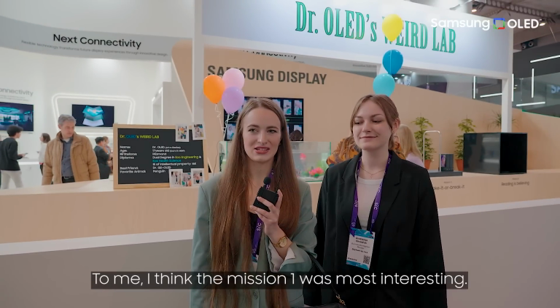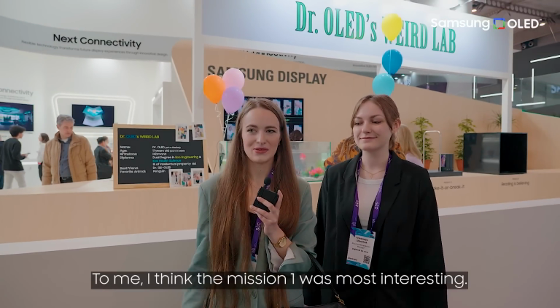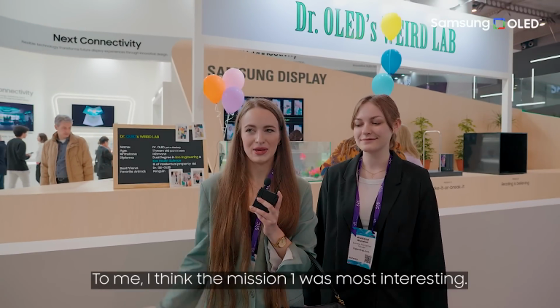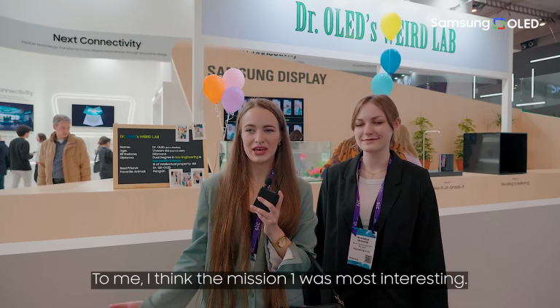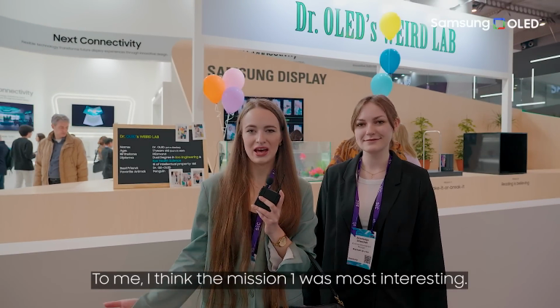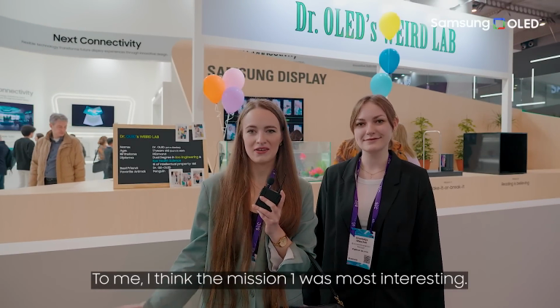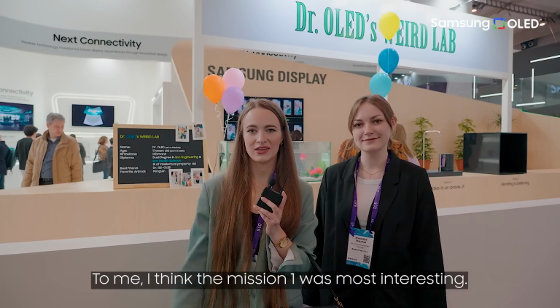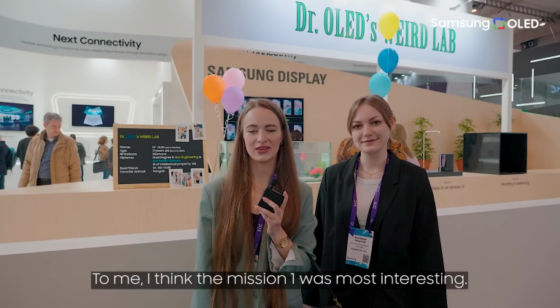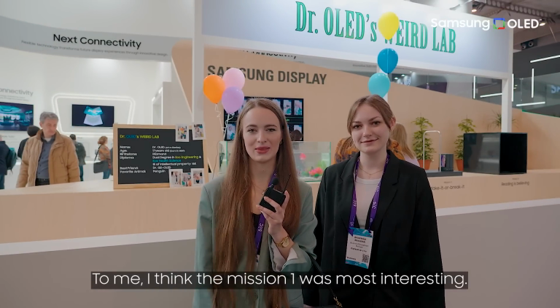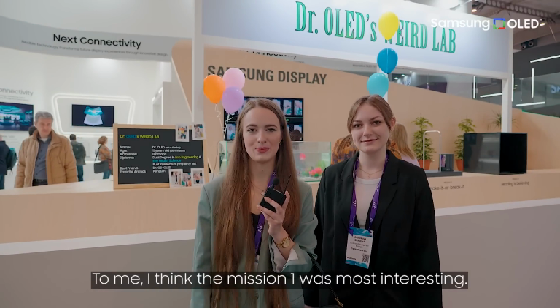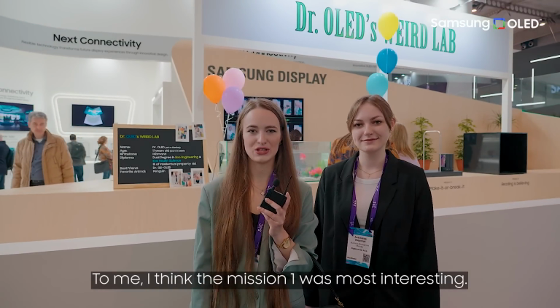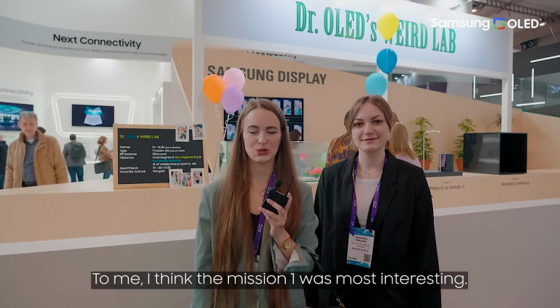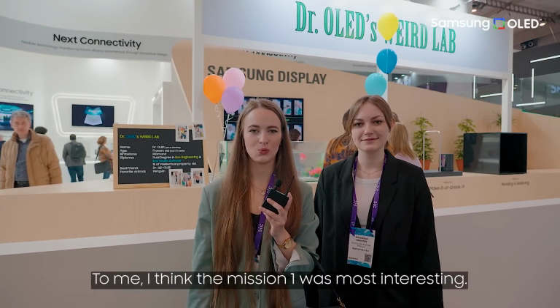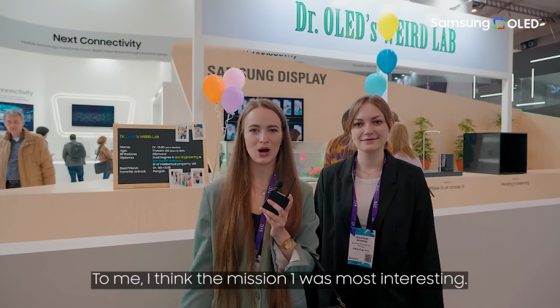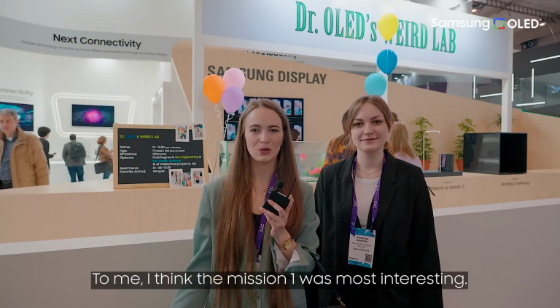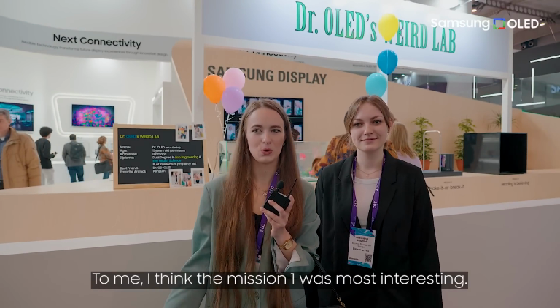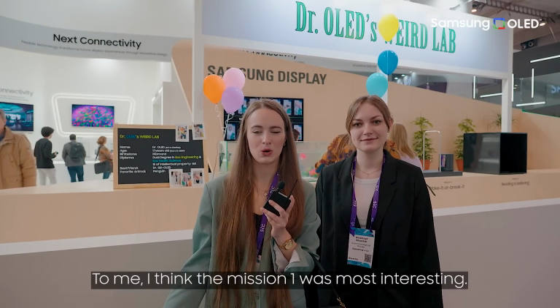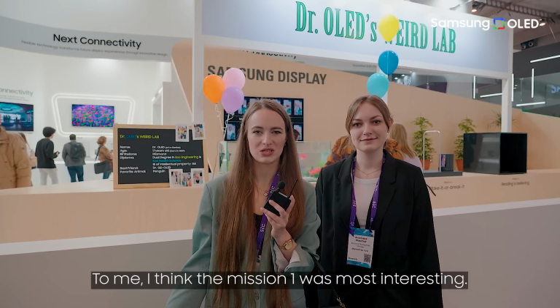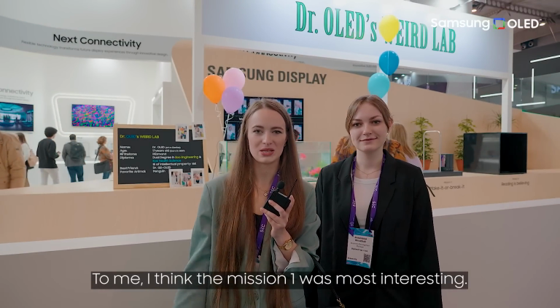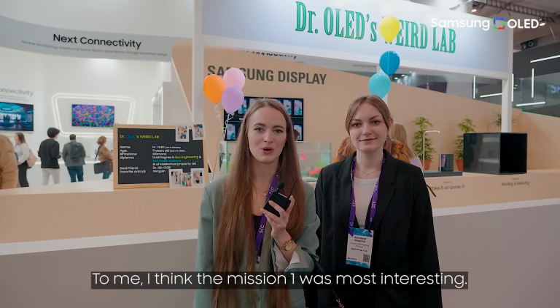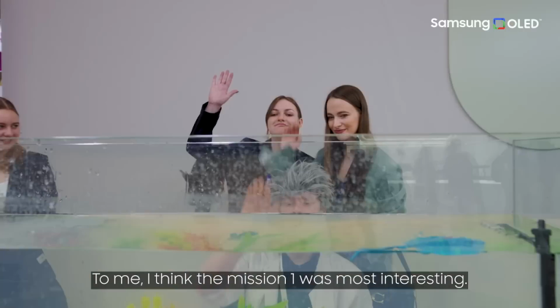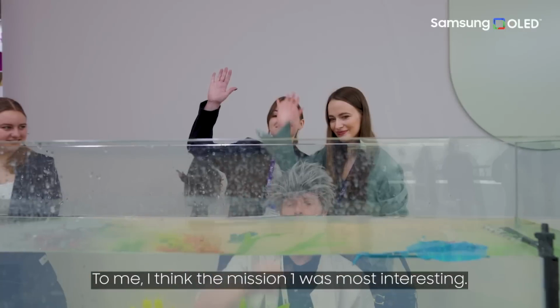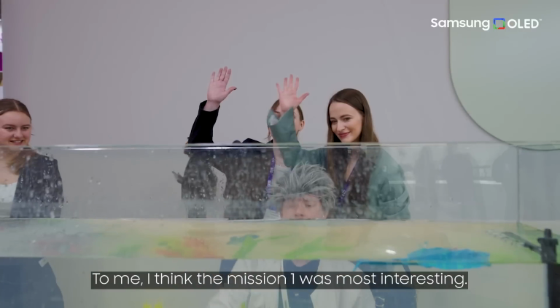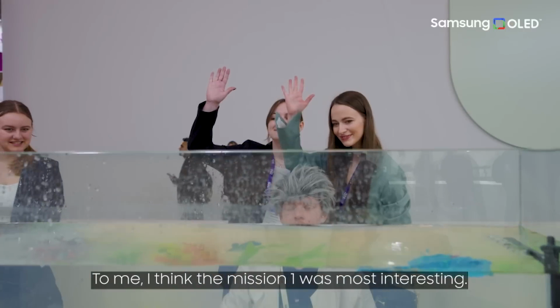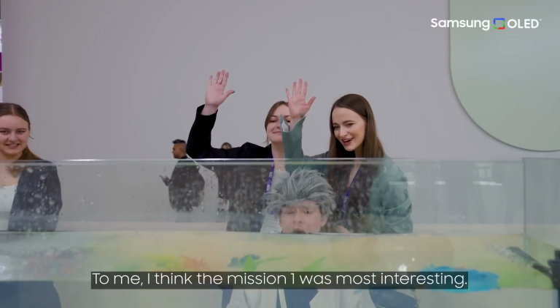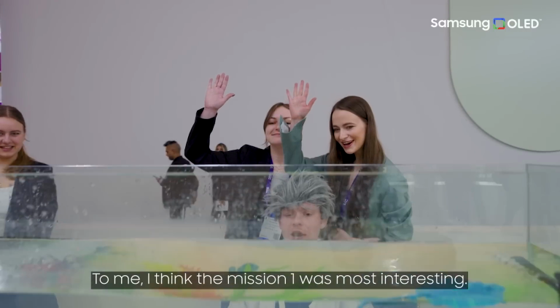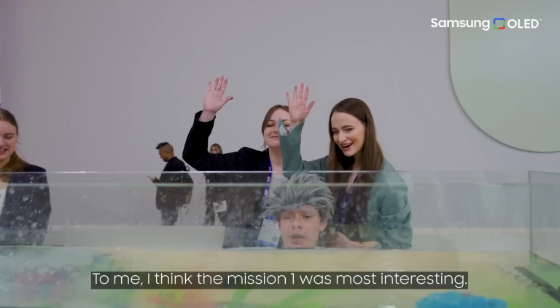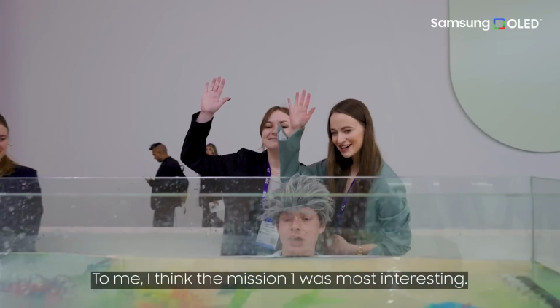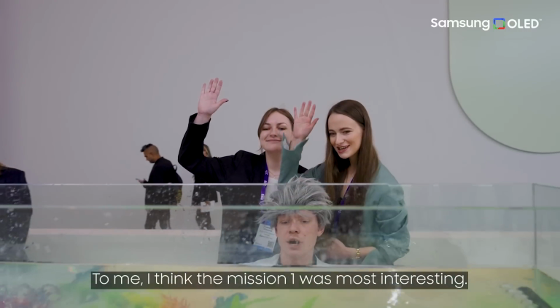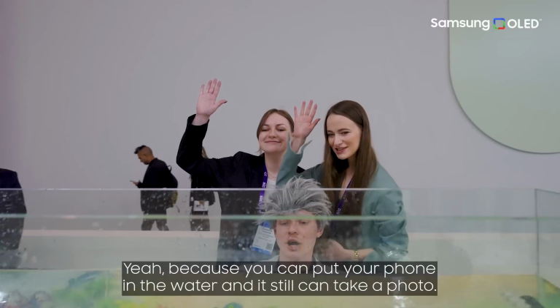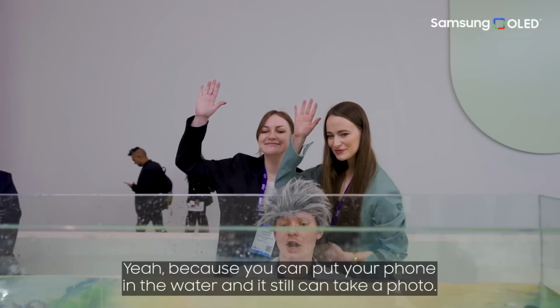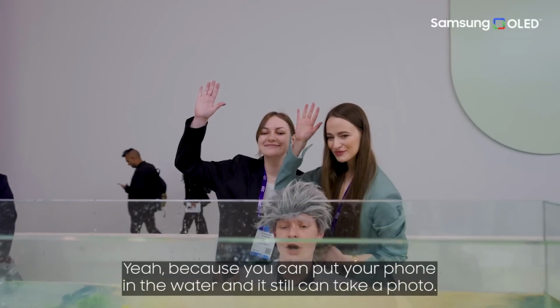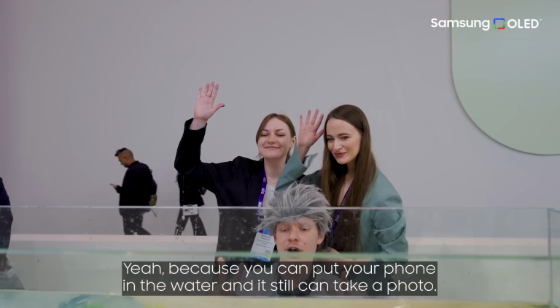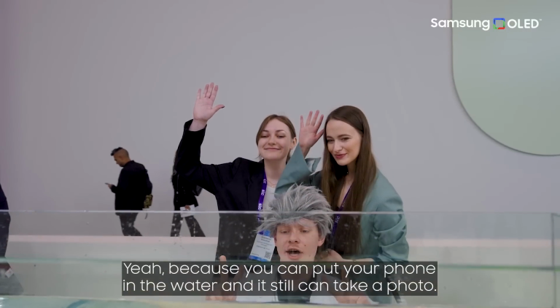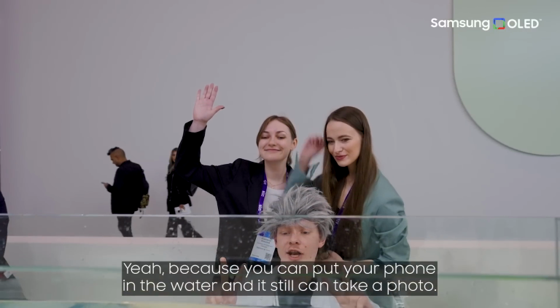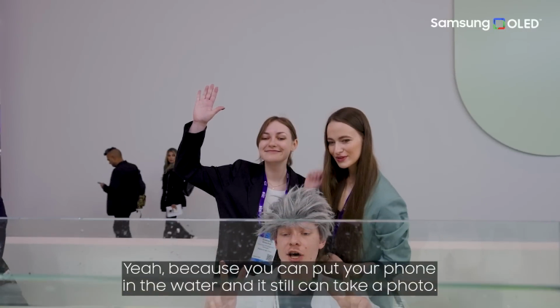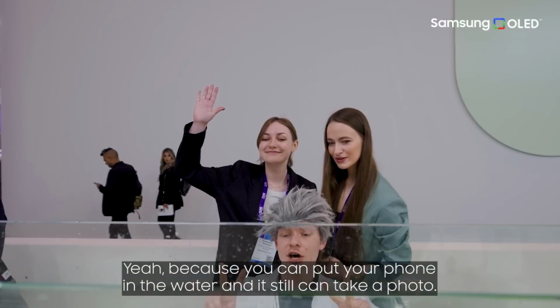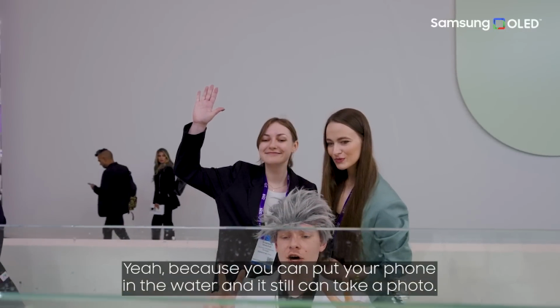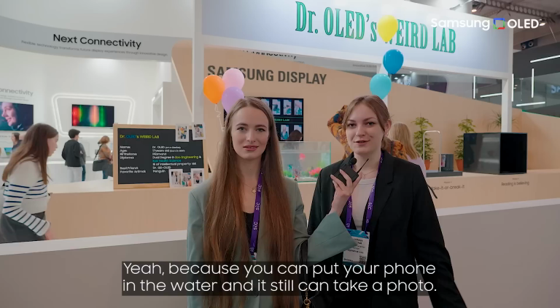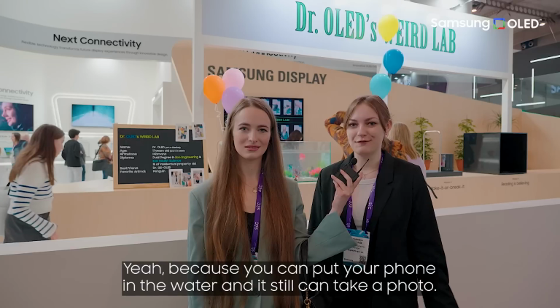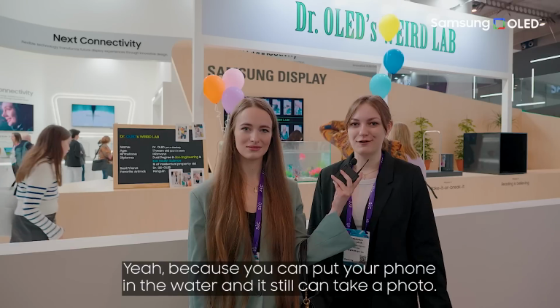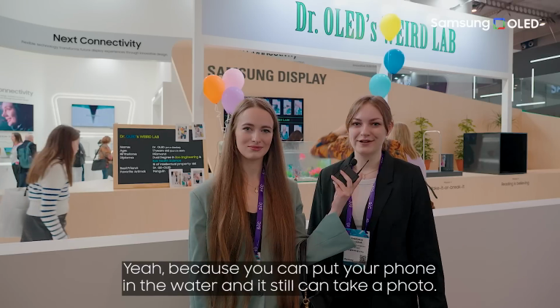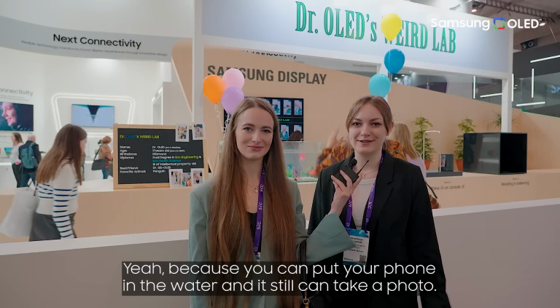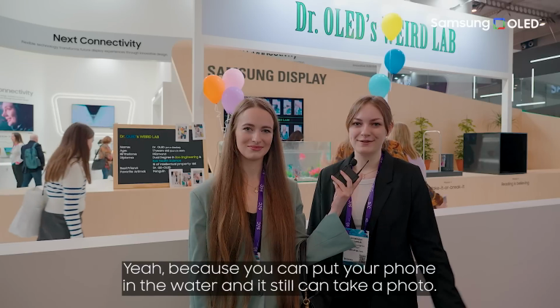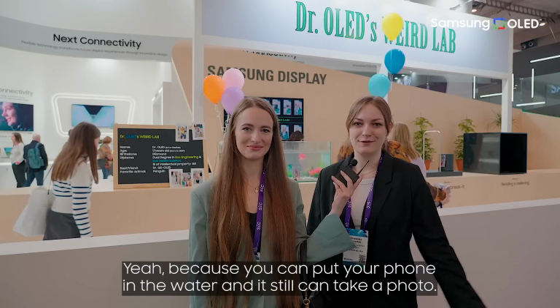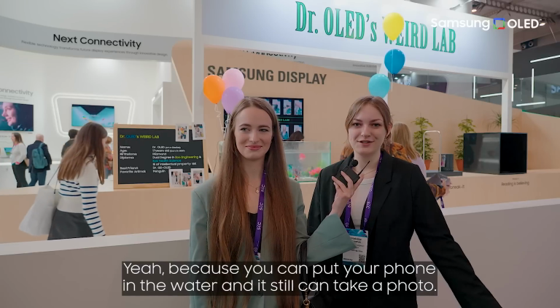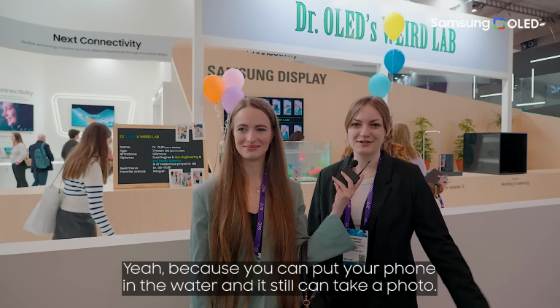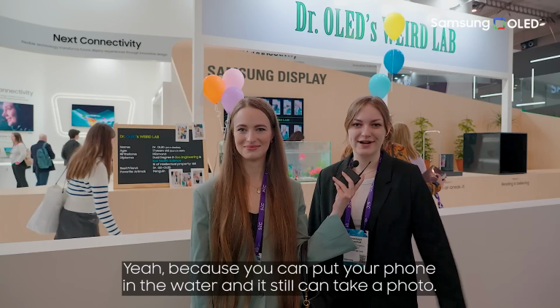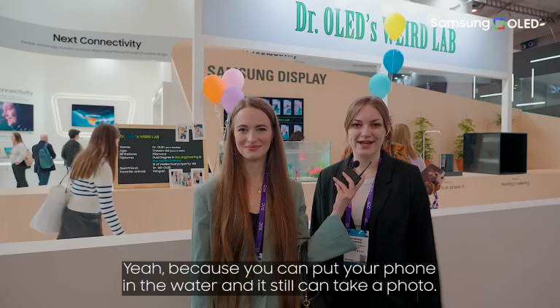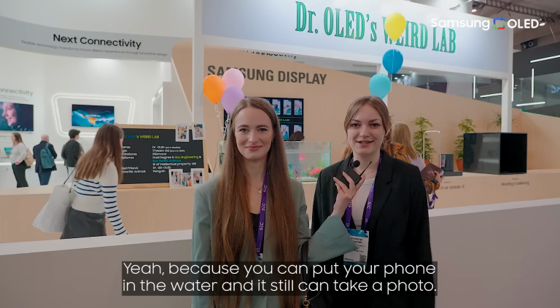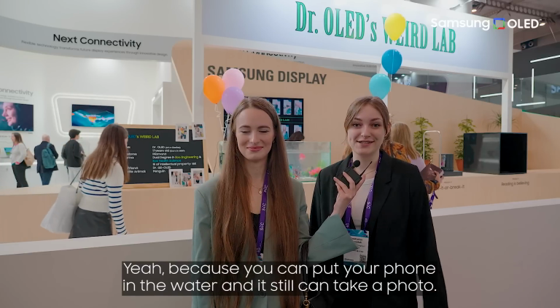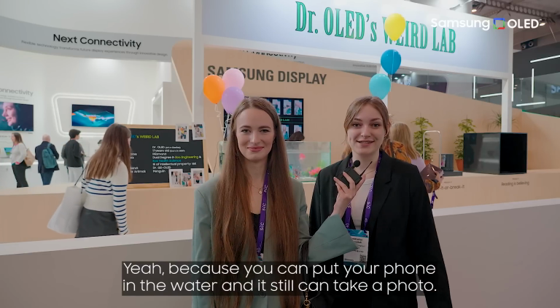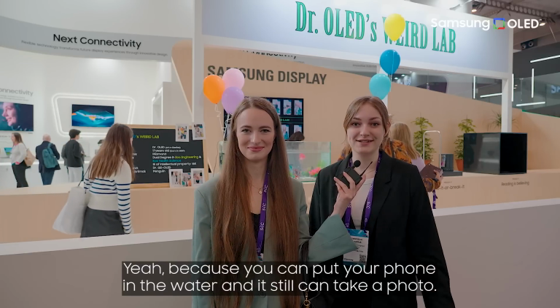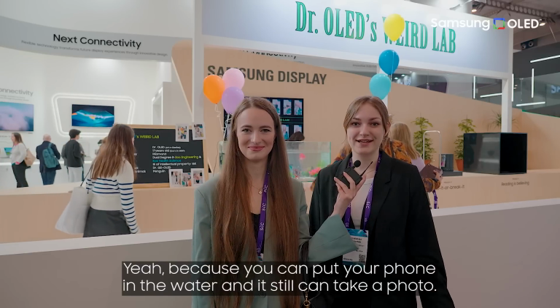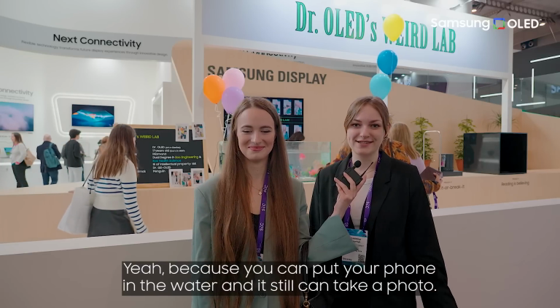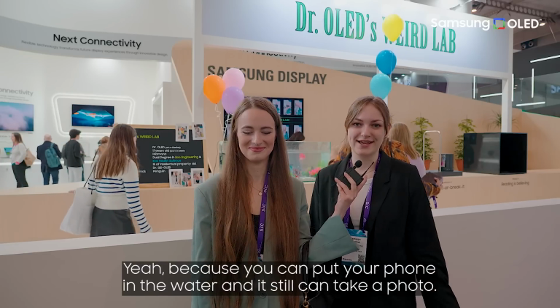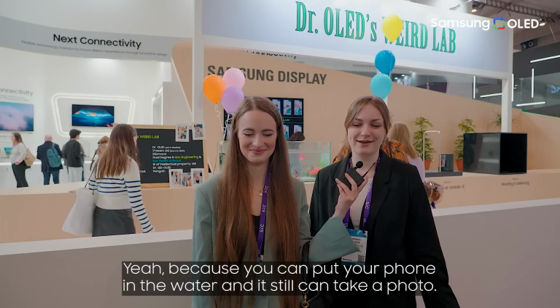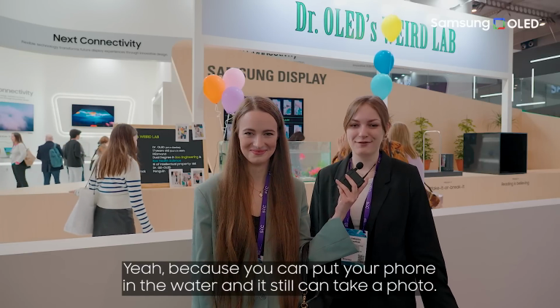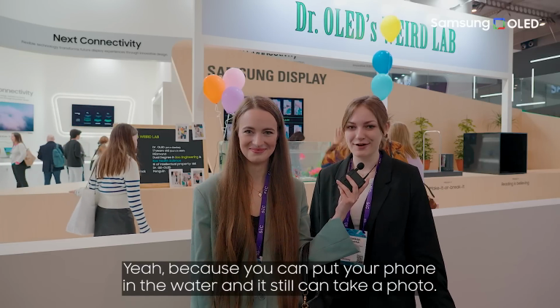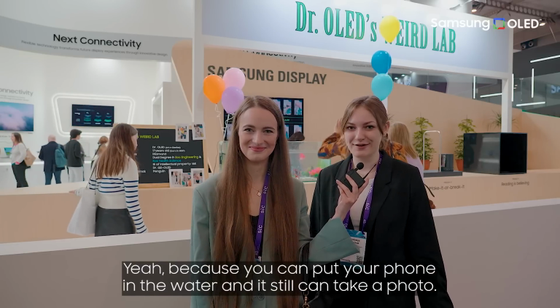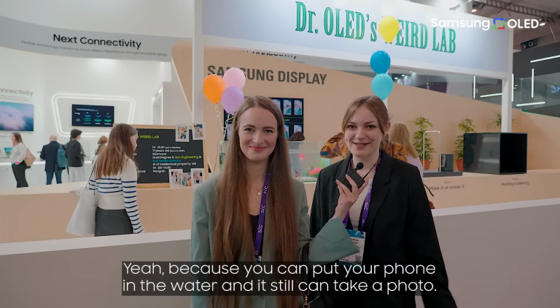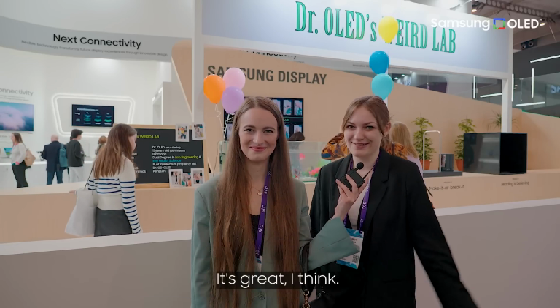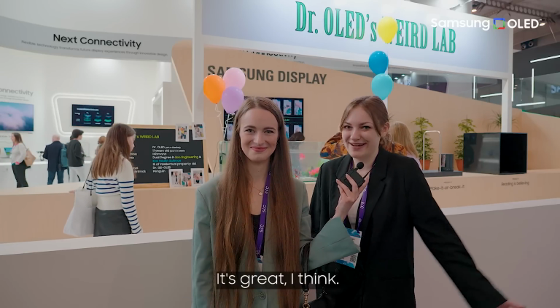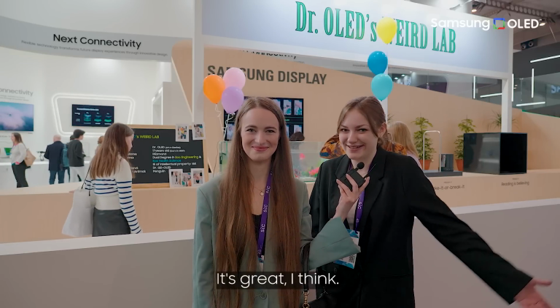As for me, I think mission one was the most interesting, because you can put your phone in the water and it can still take a photo. It's great.